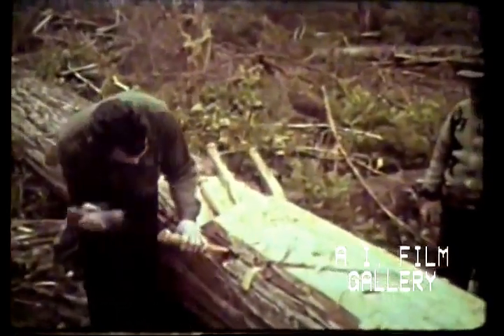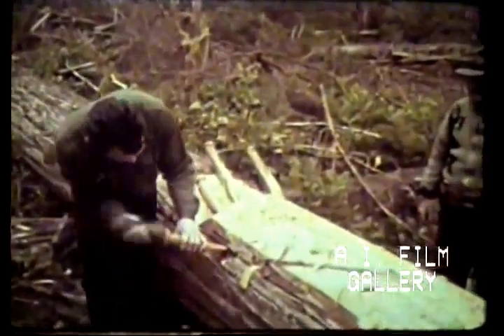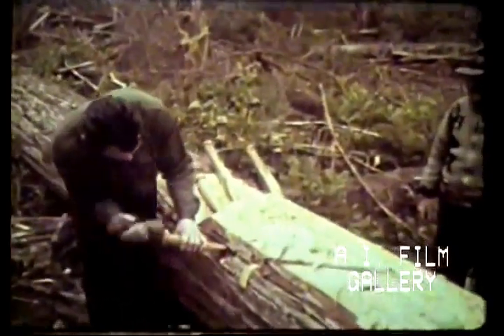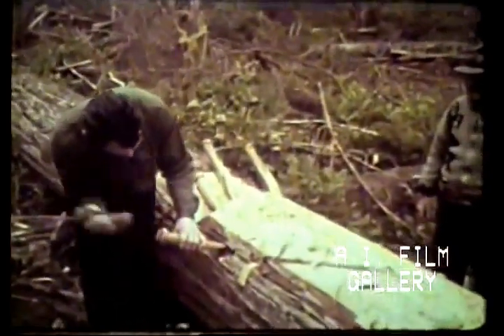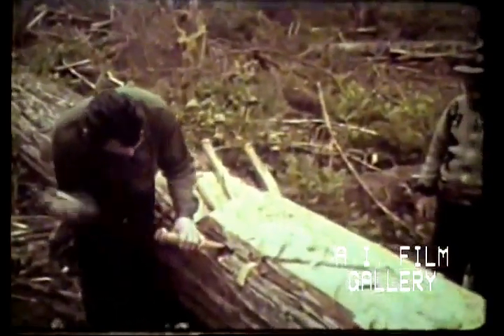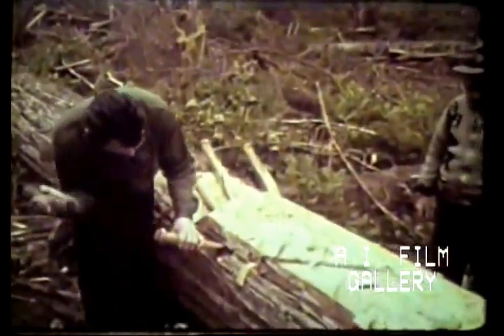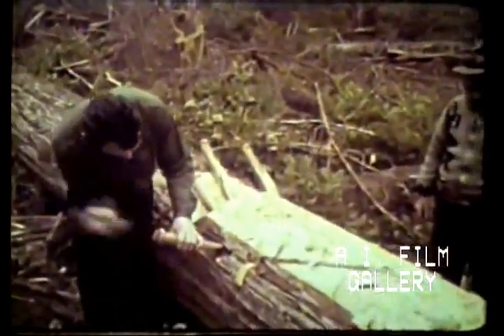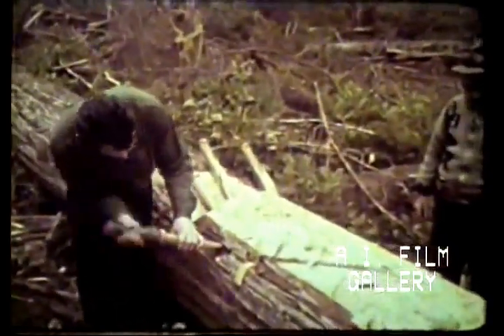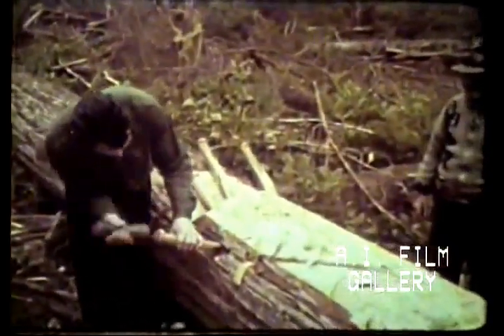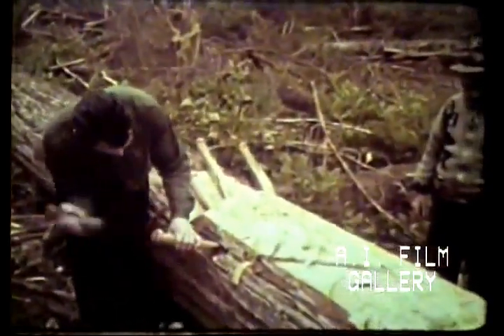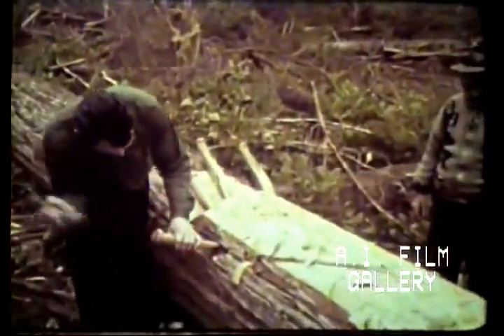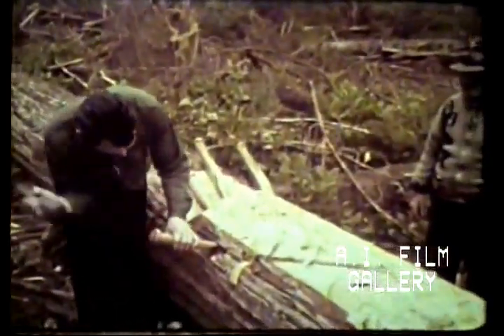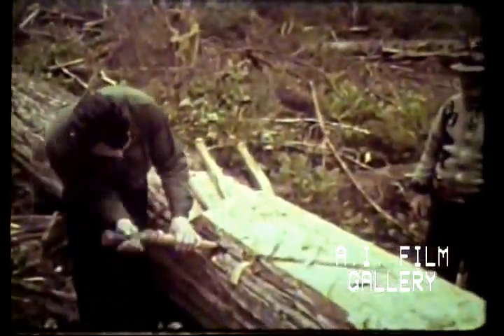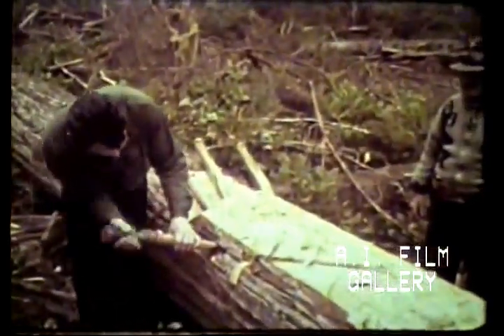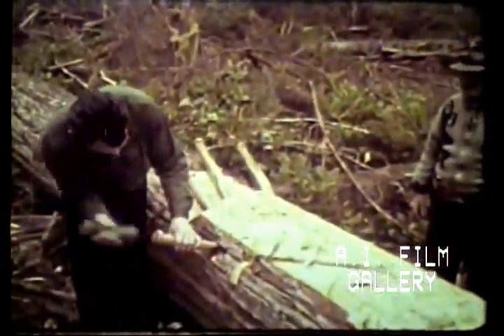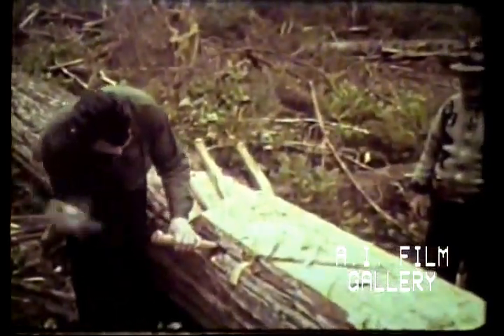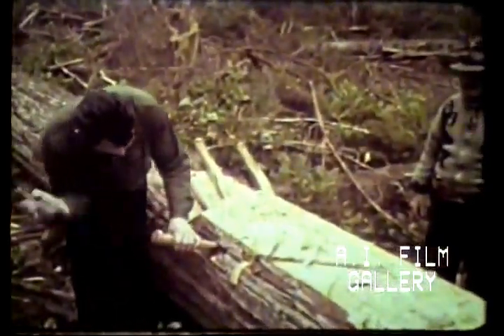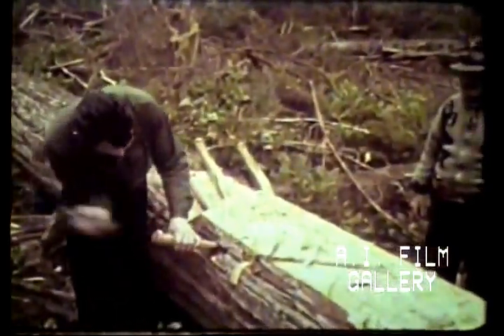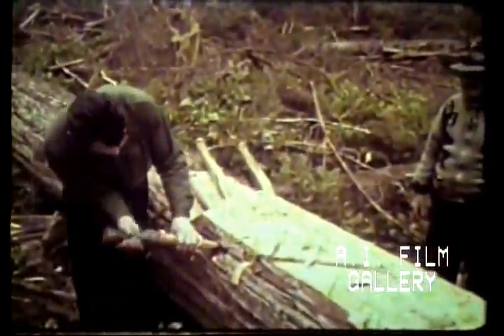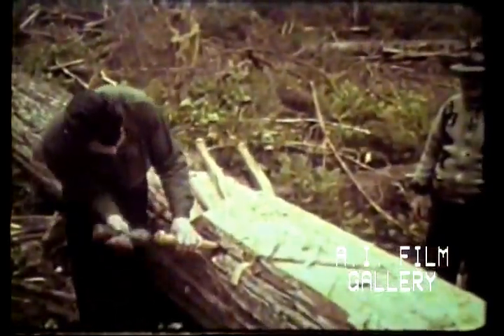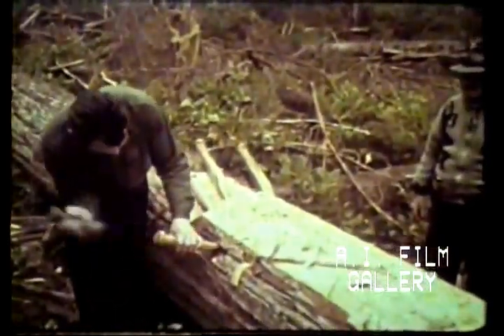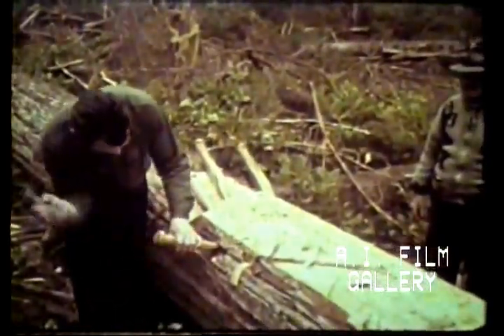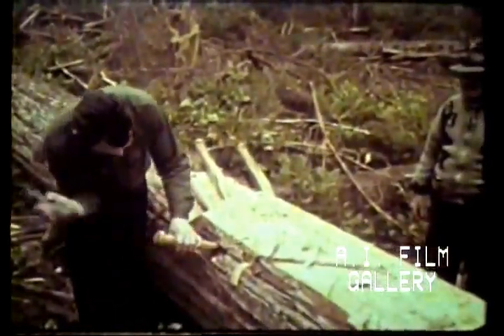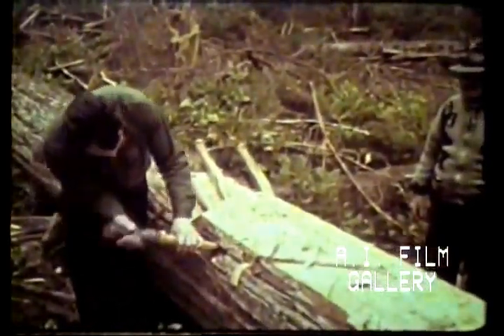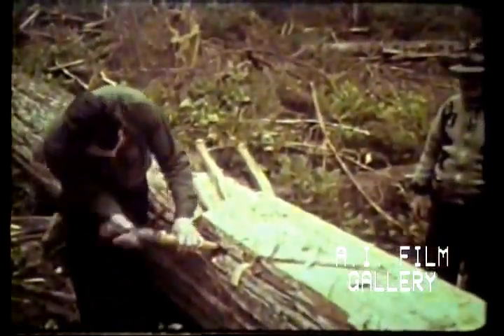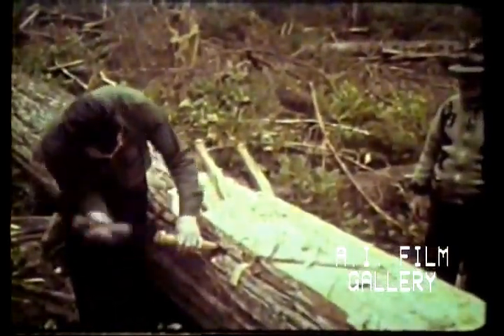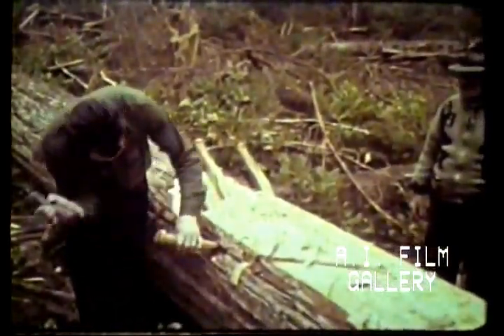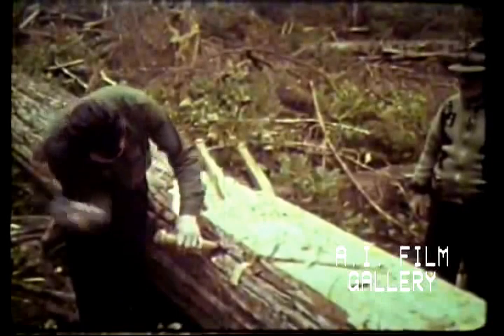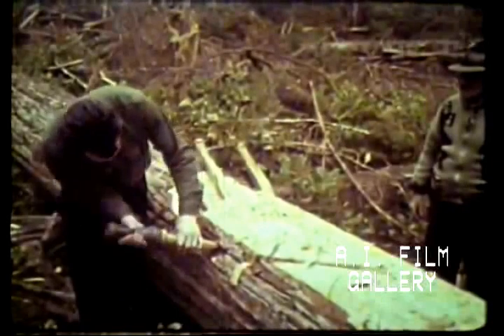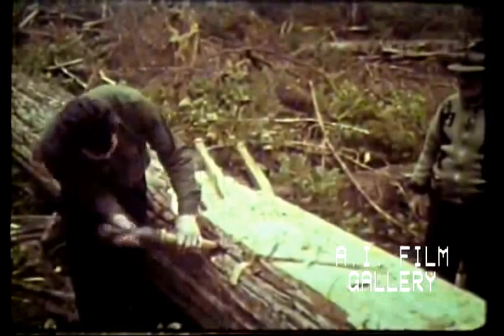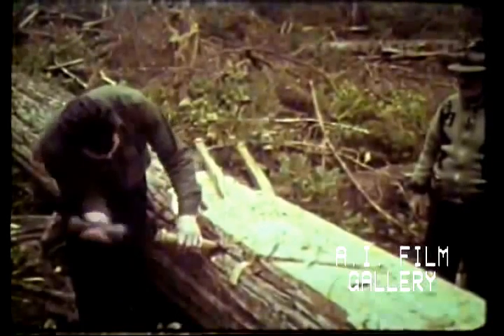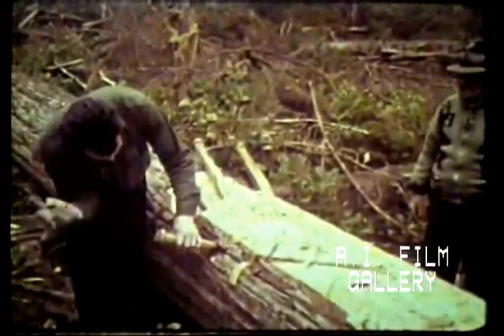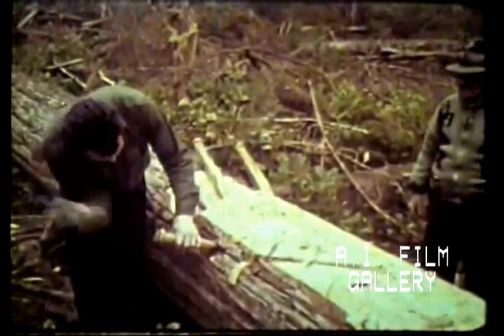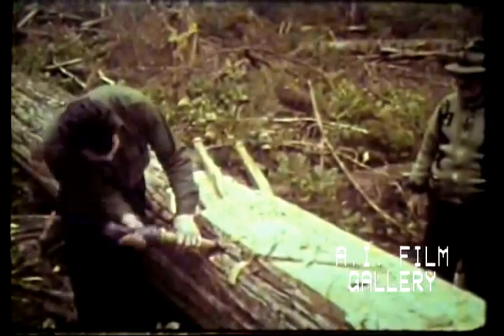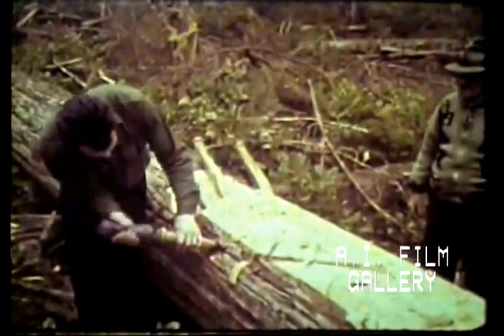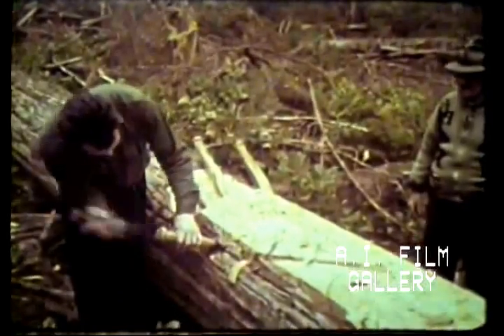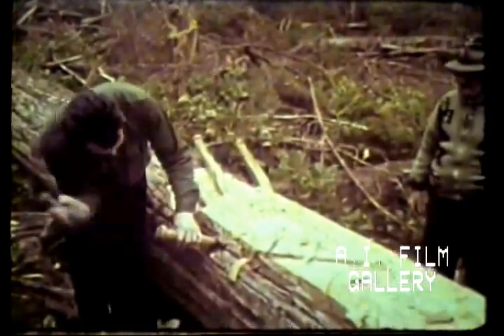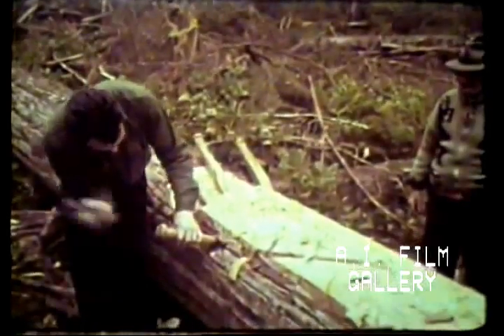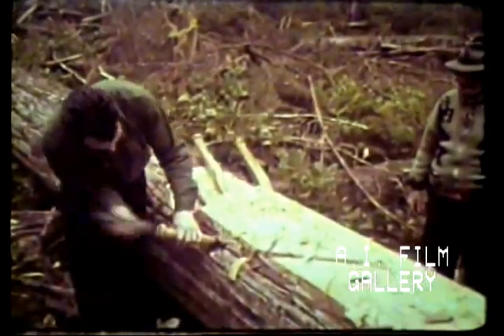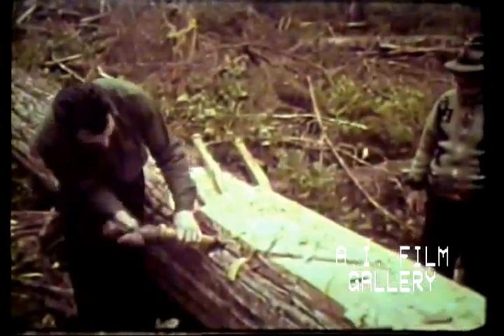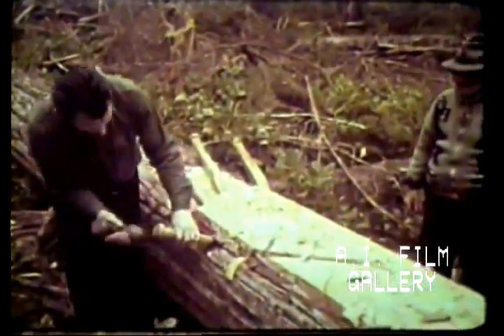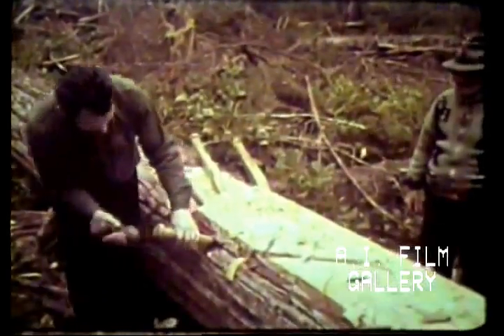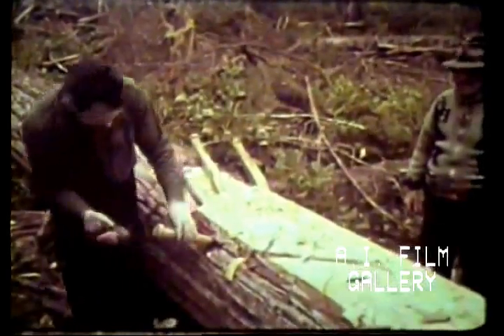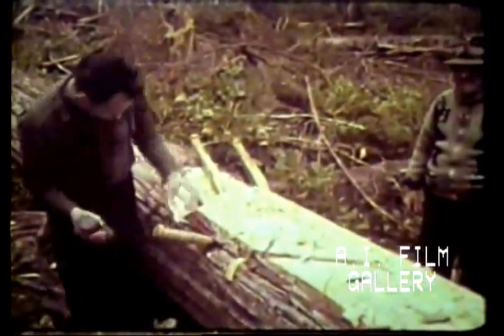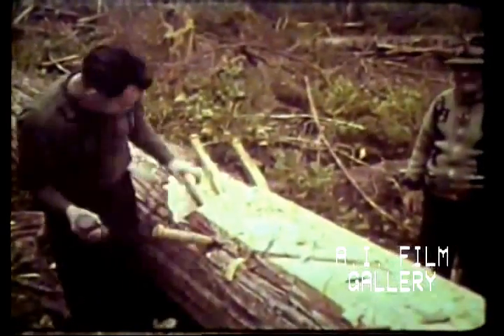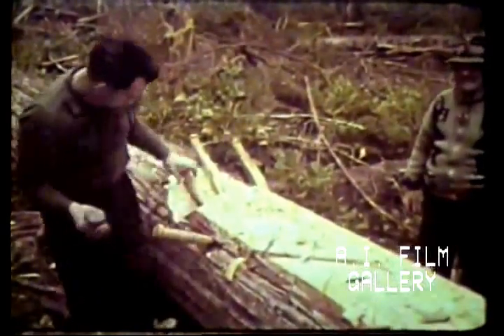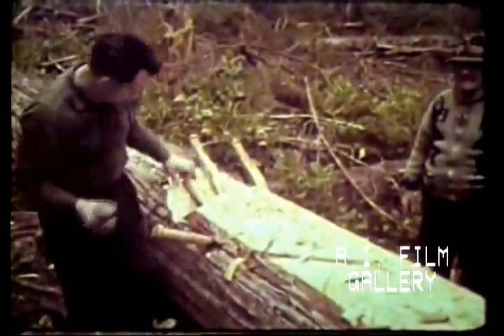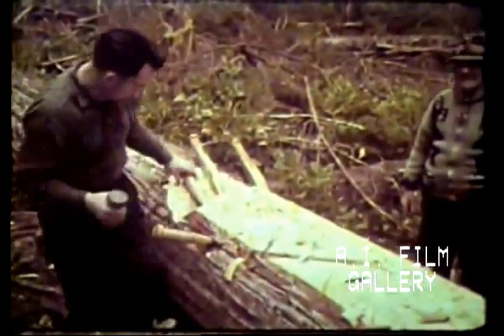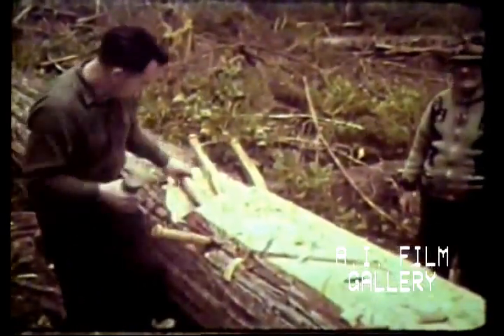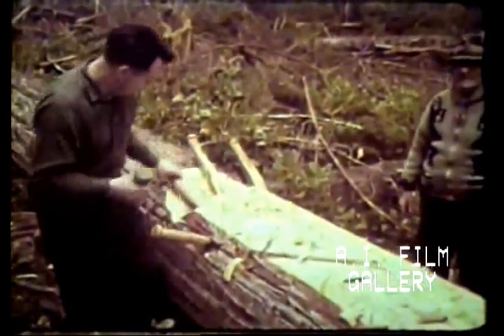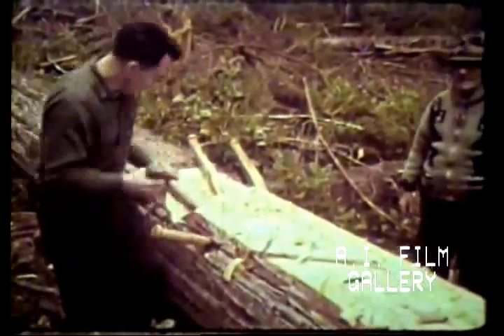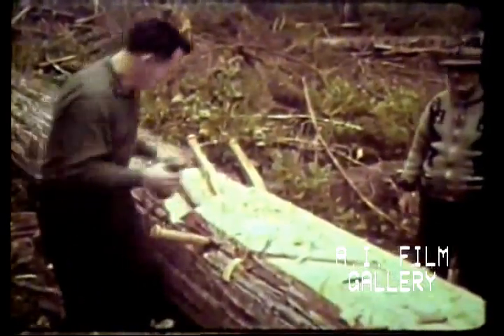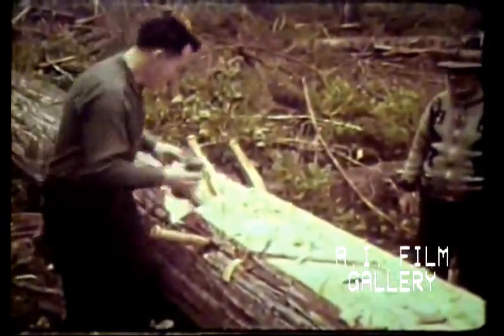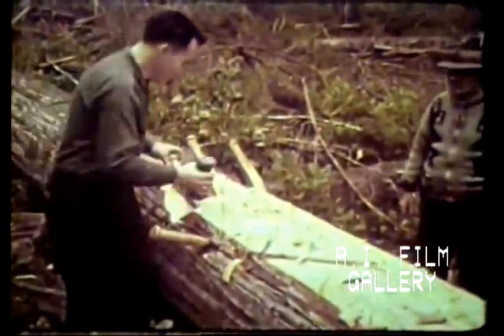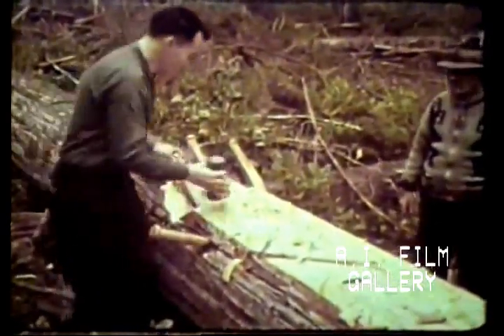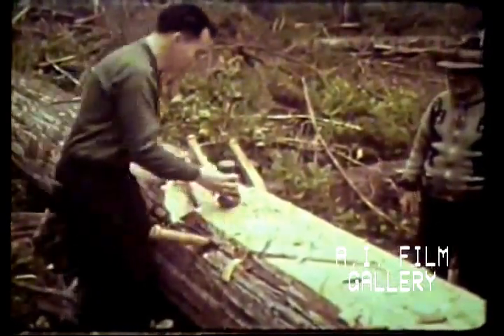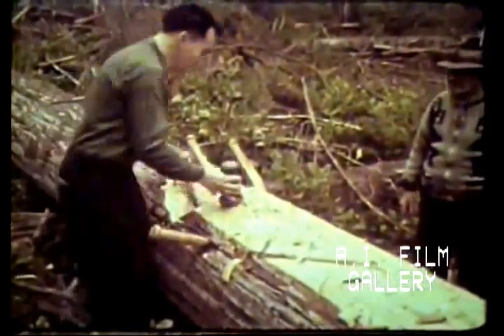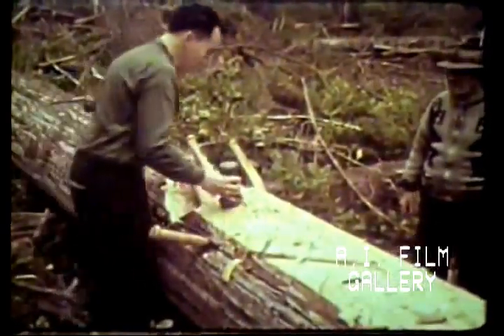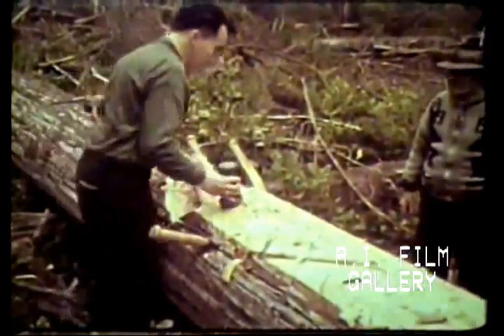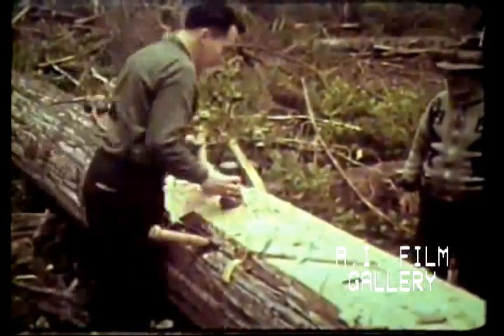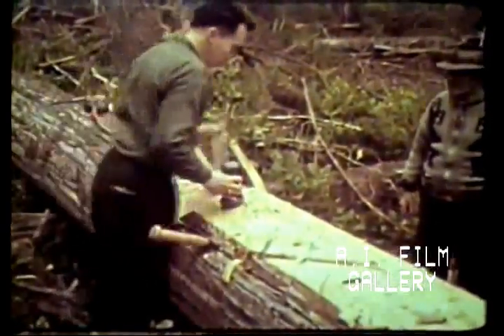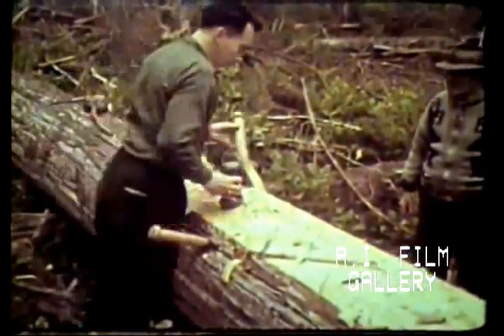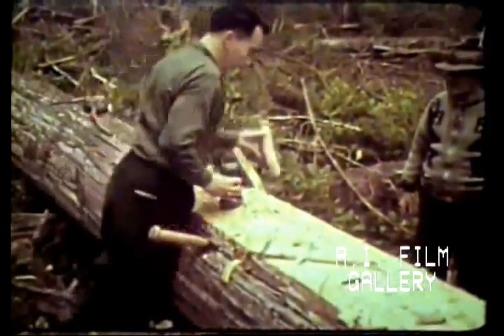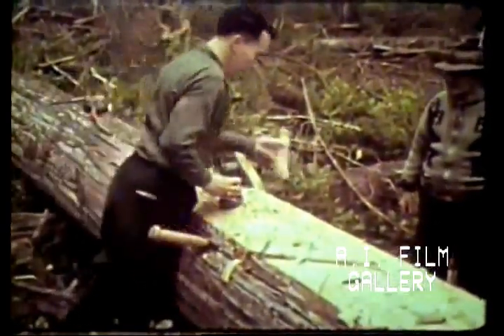As the split widens, the wedges are driven in along the length of the slab until it is free of the log.